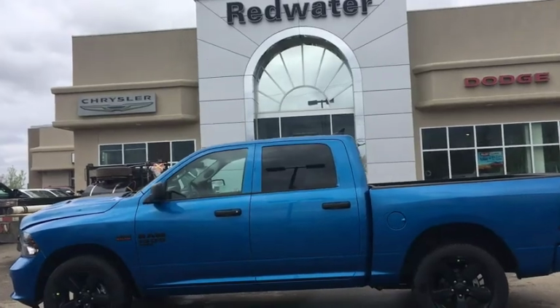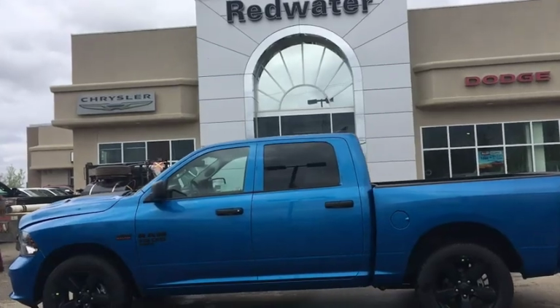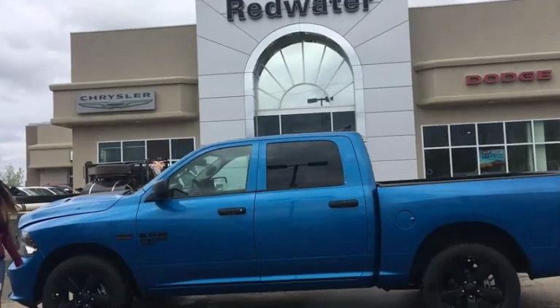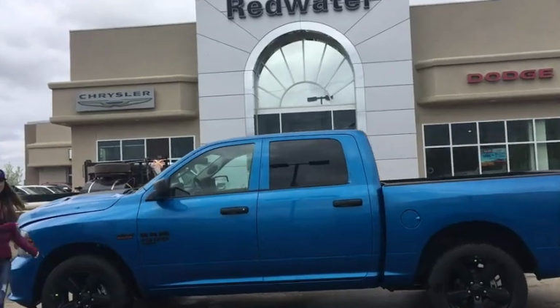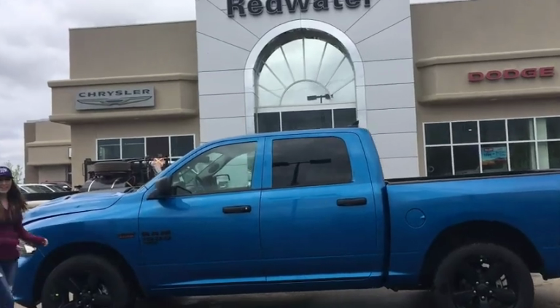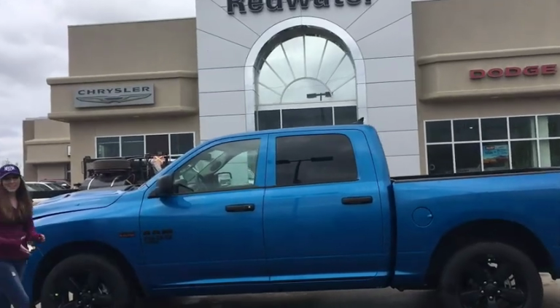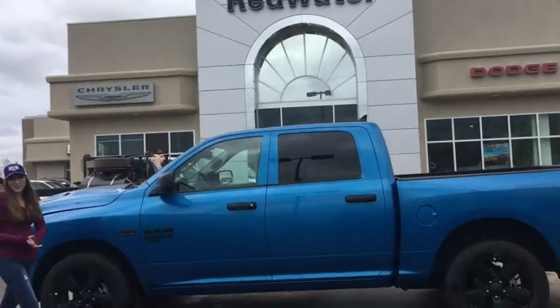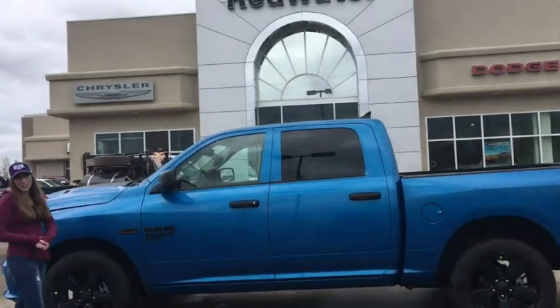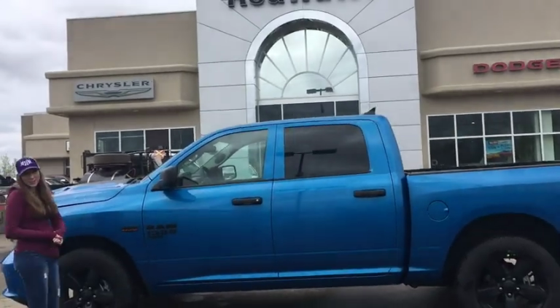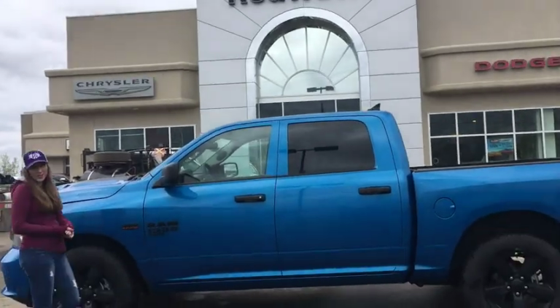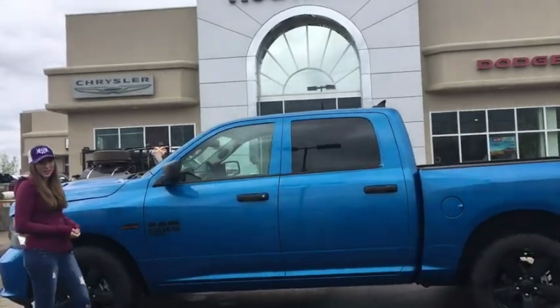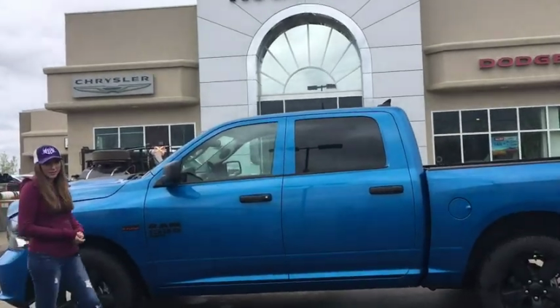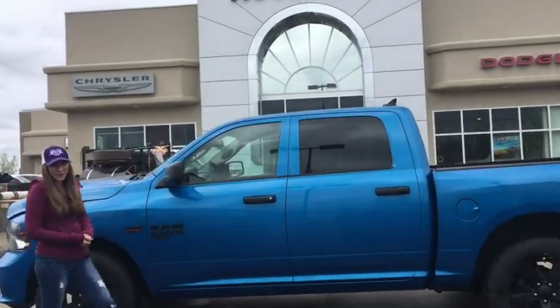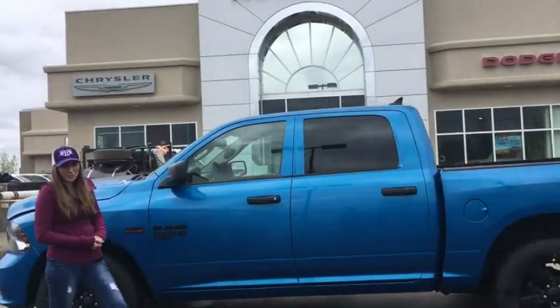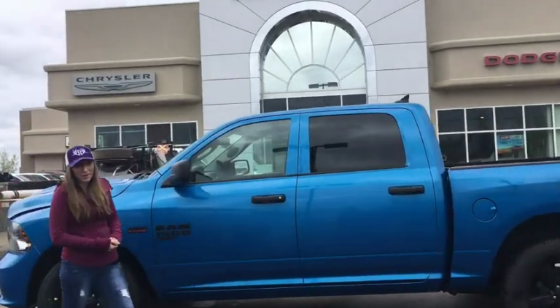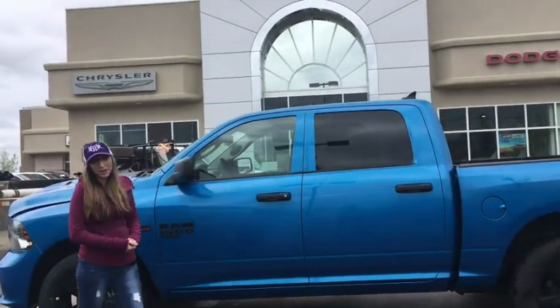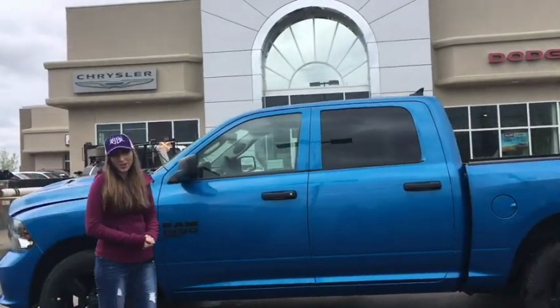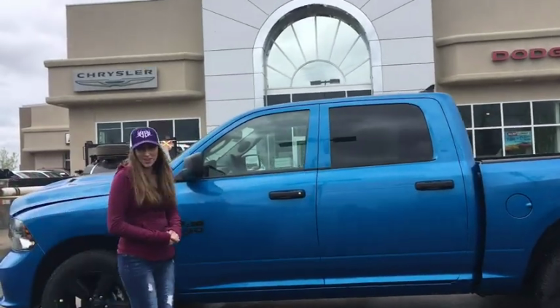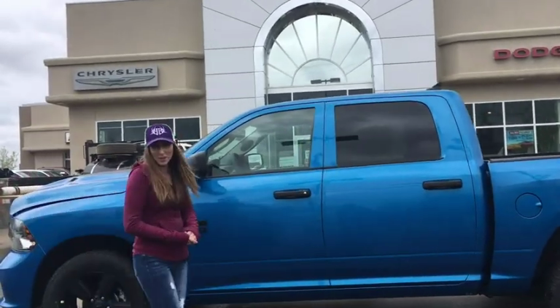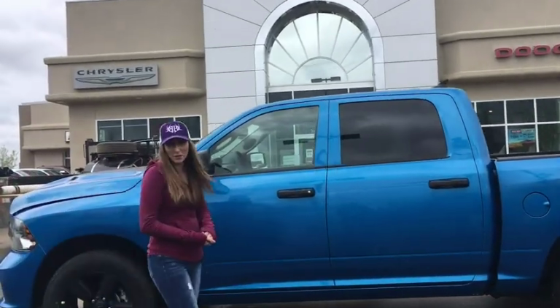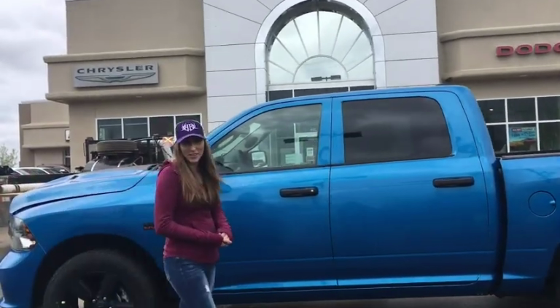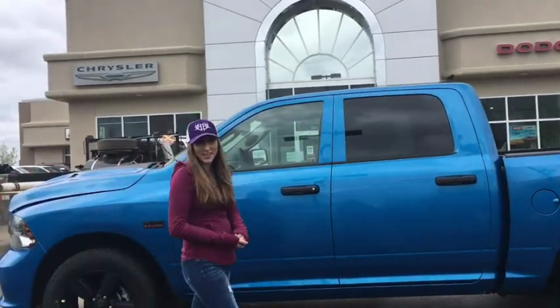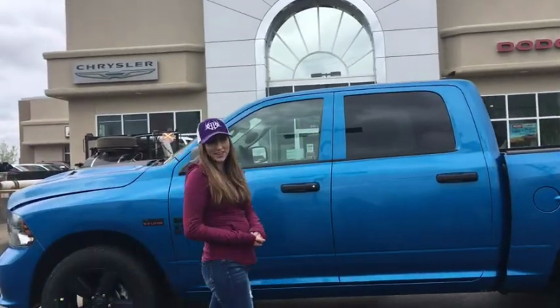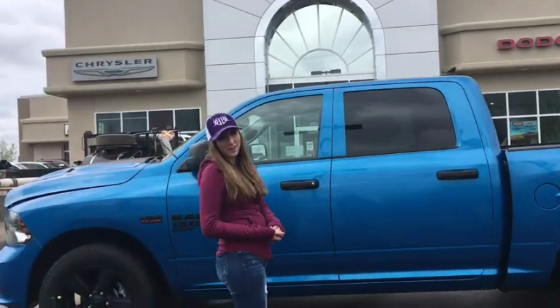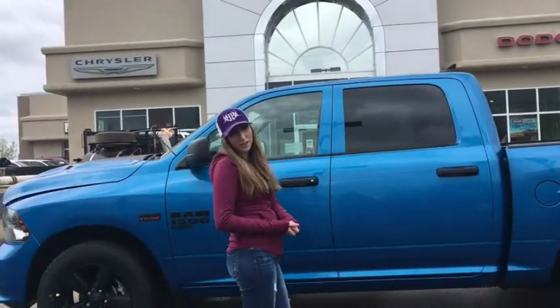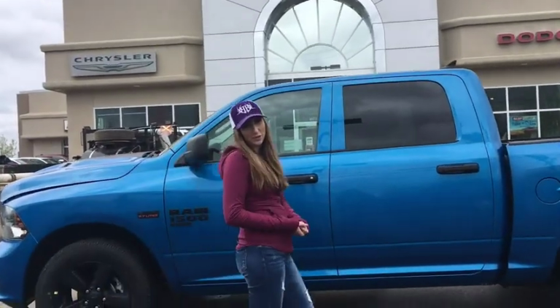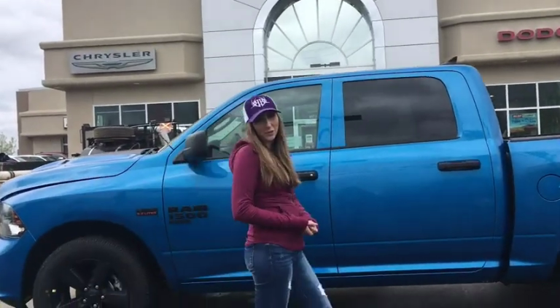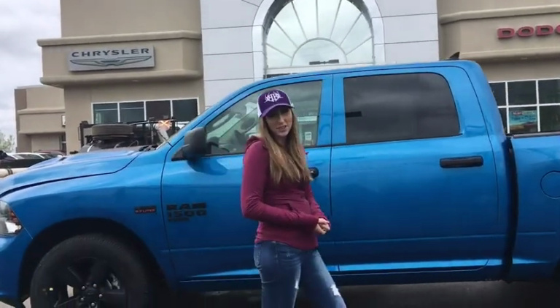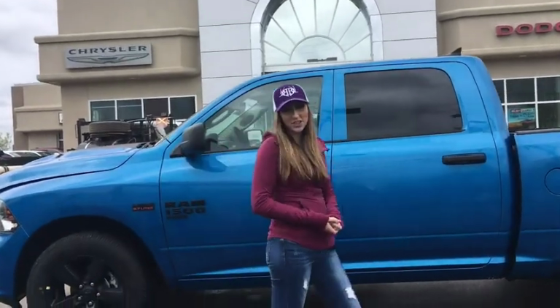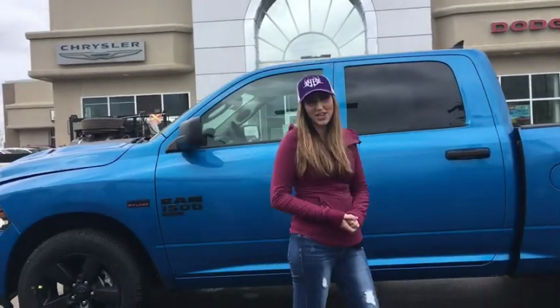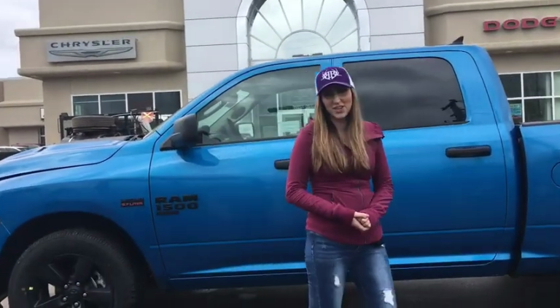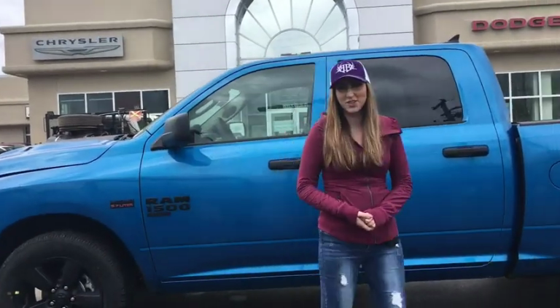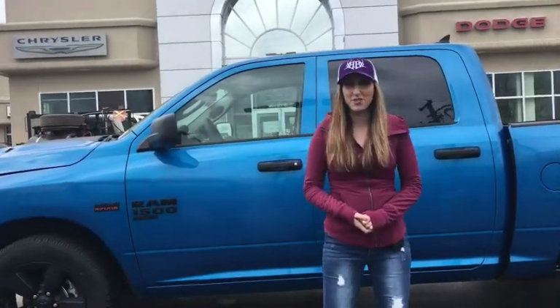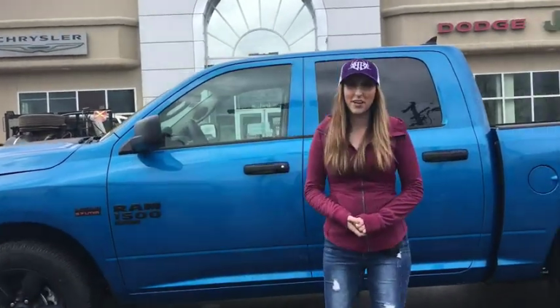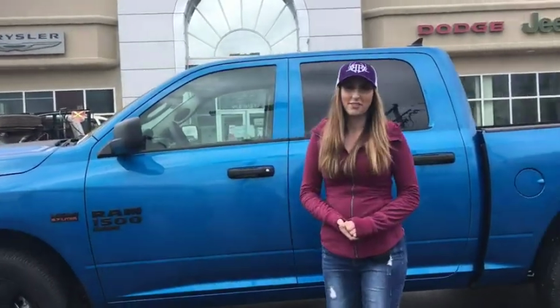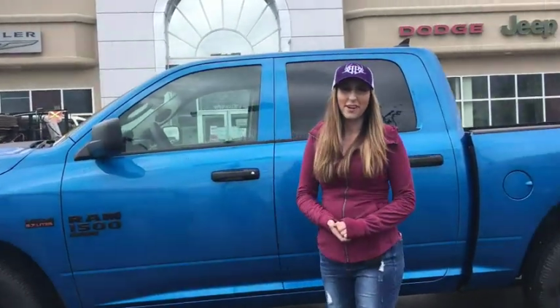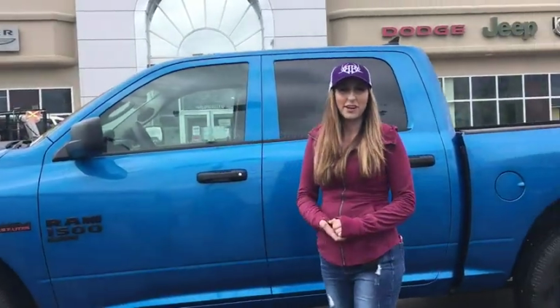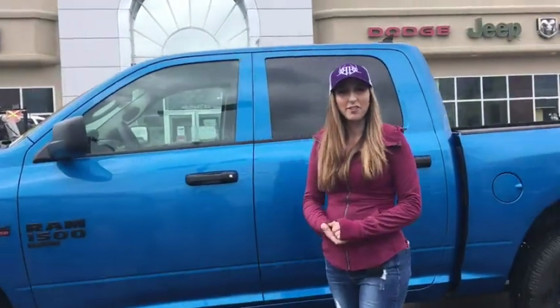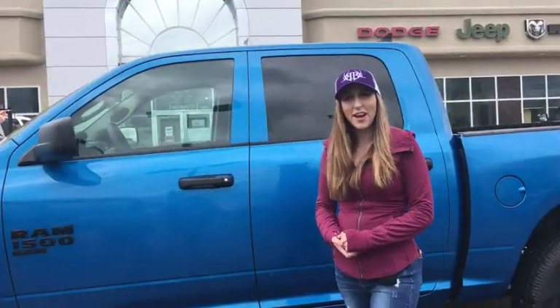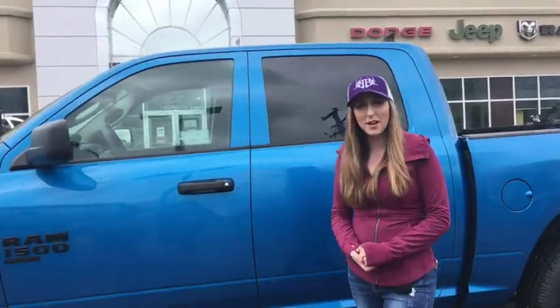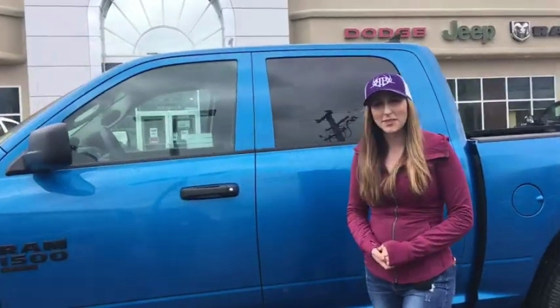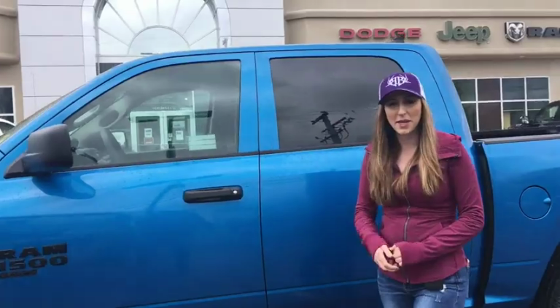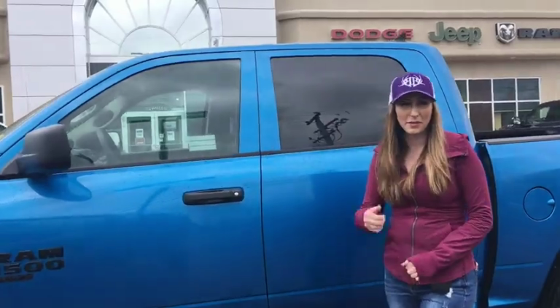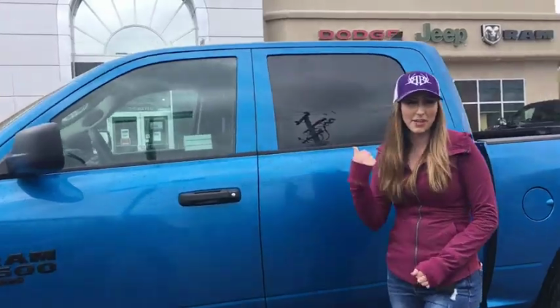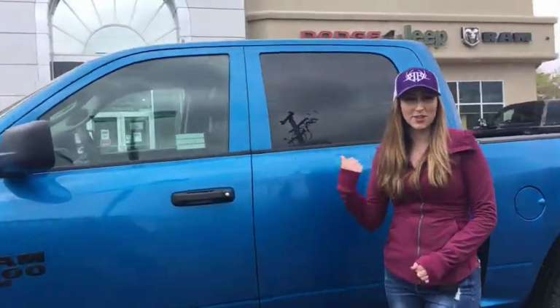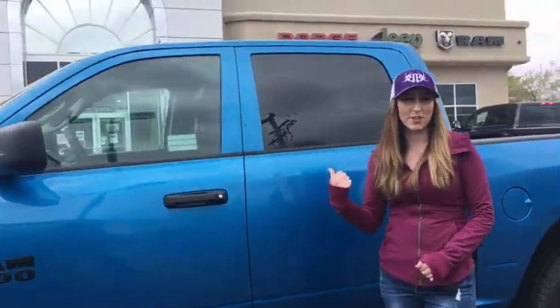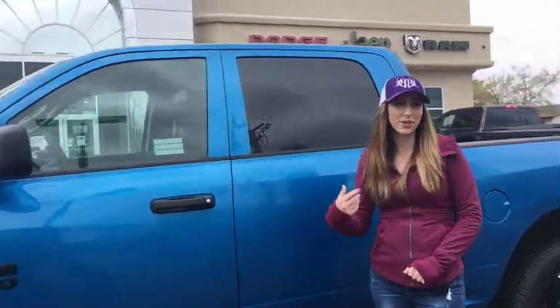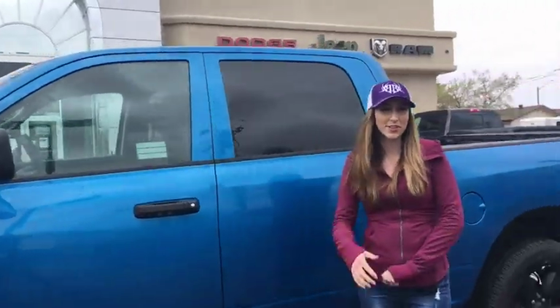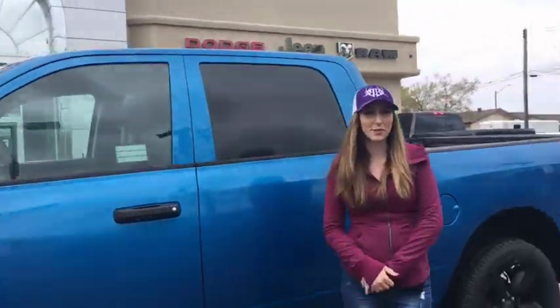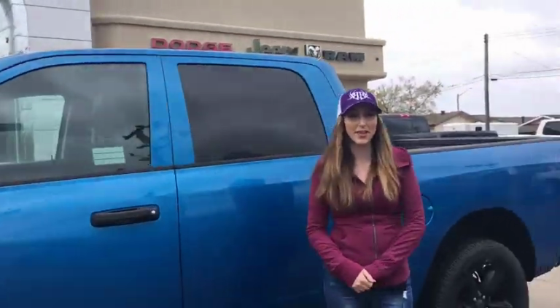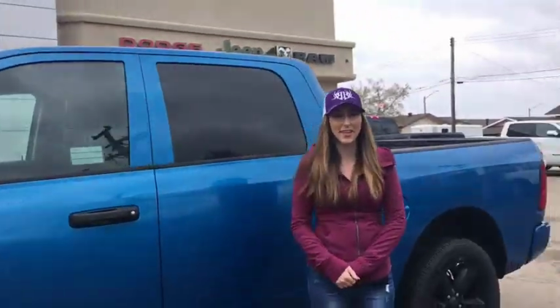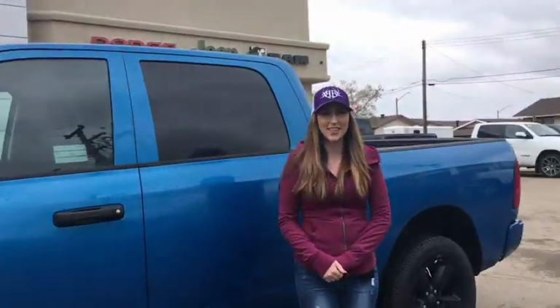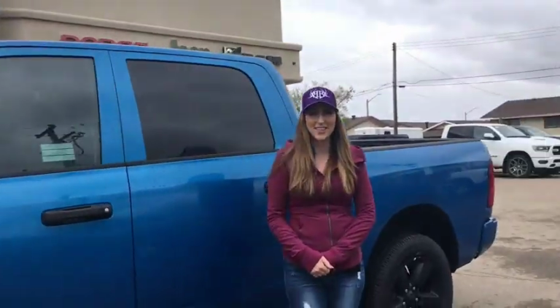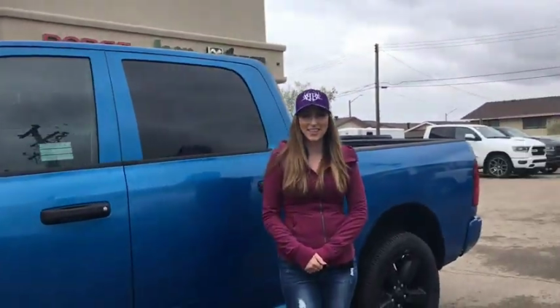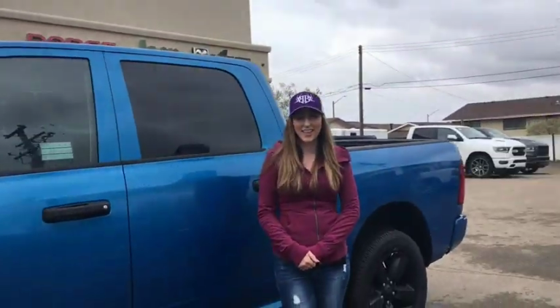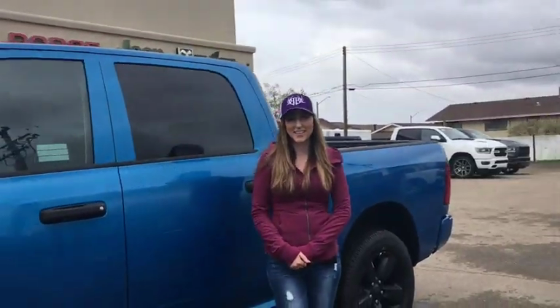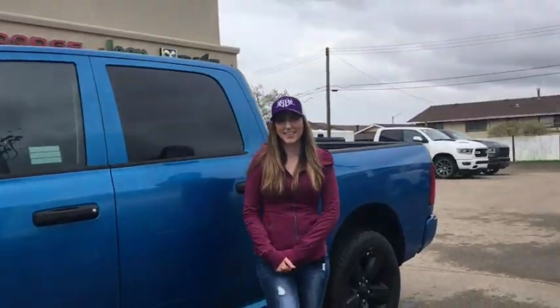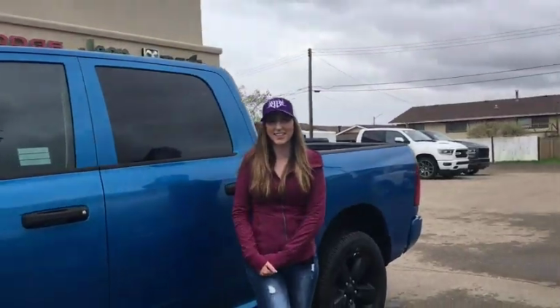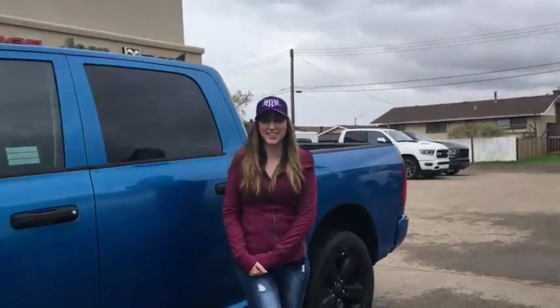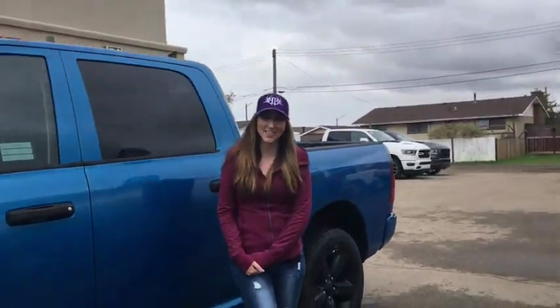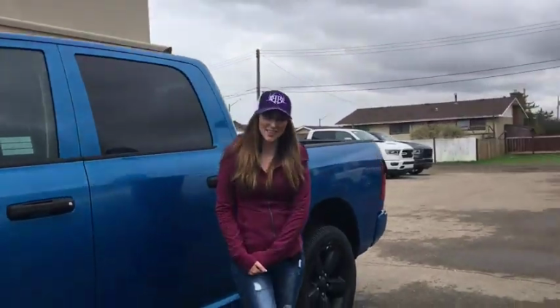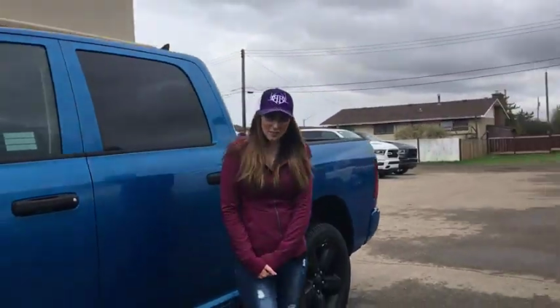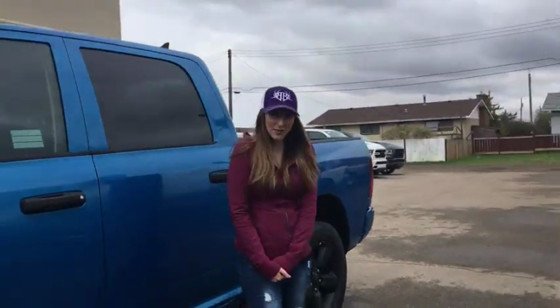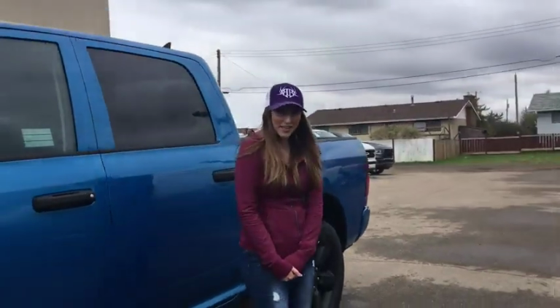Hey guys, it's Jill down at Redwater Dodge, home of the $10 oil change and rig ready rims. I'm here to show you this 2019 classic, so let's take a peek.